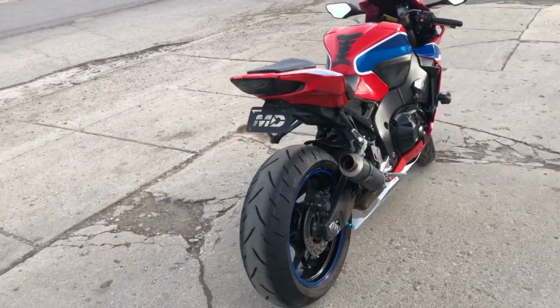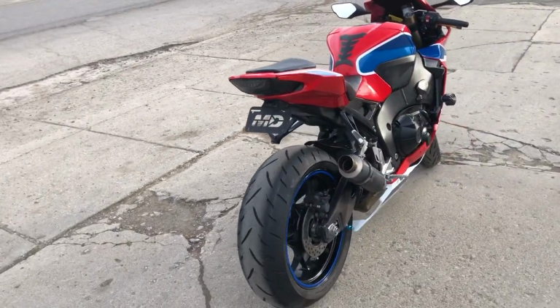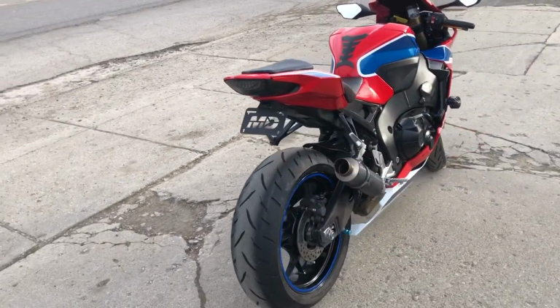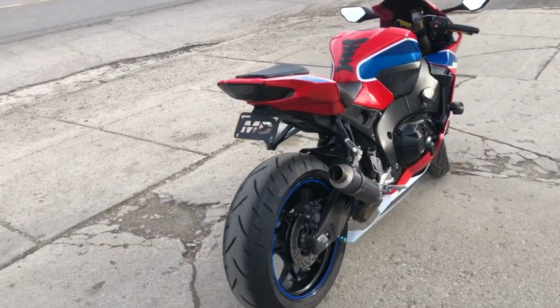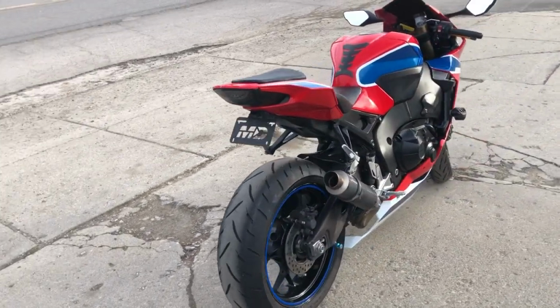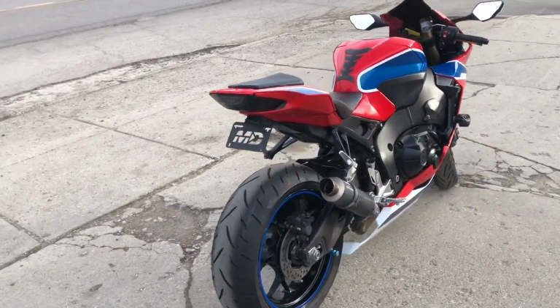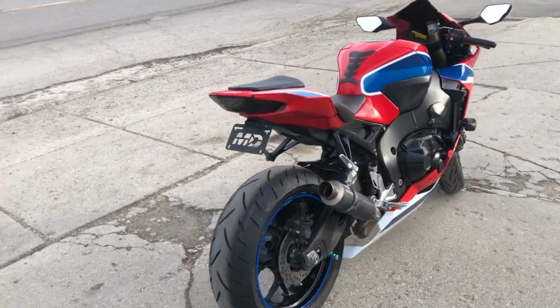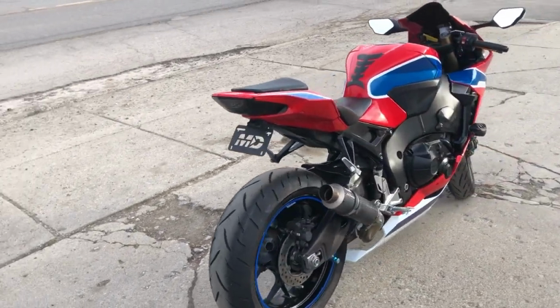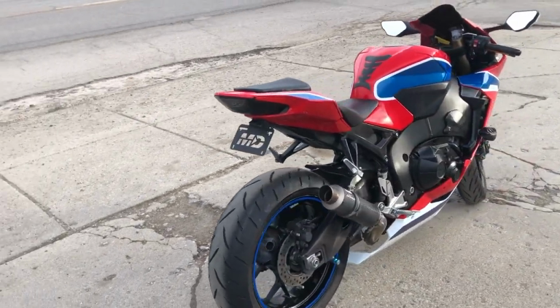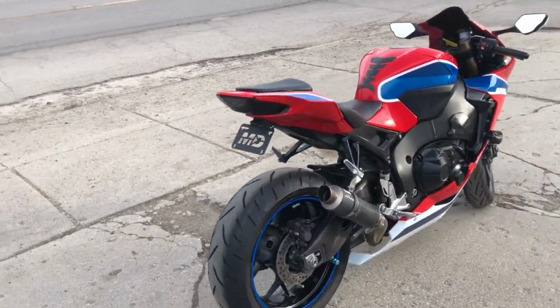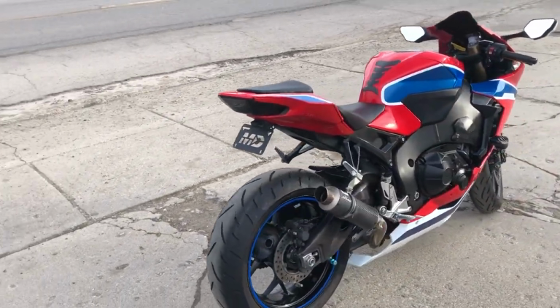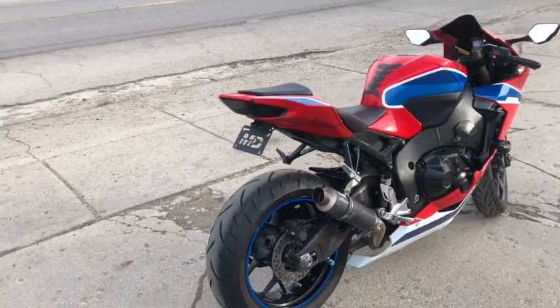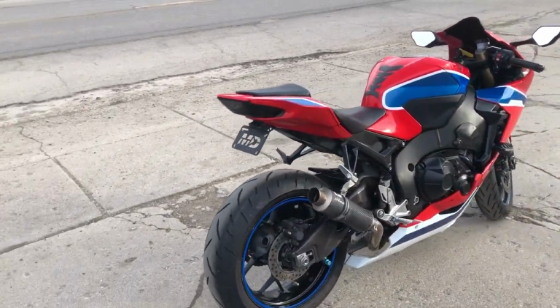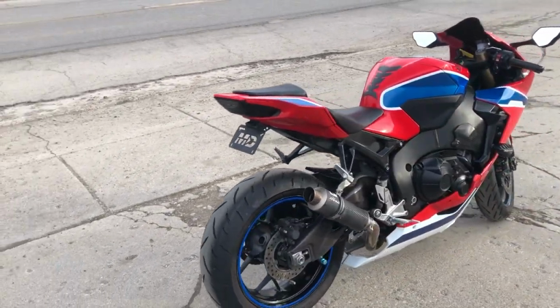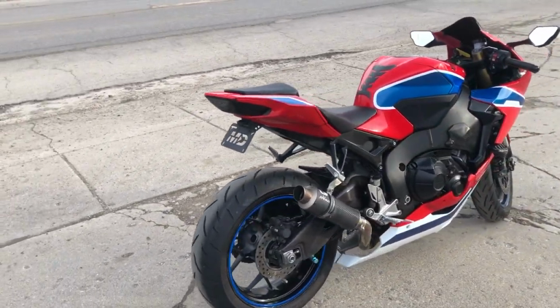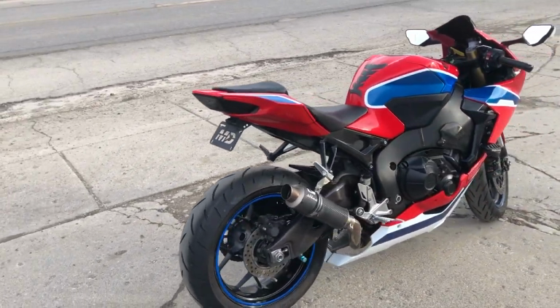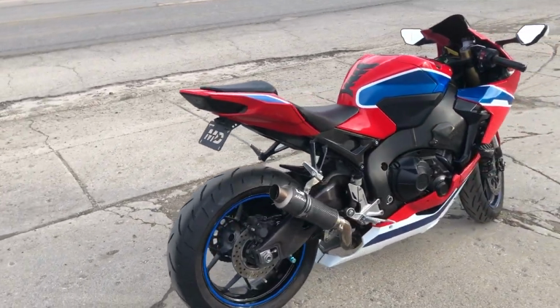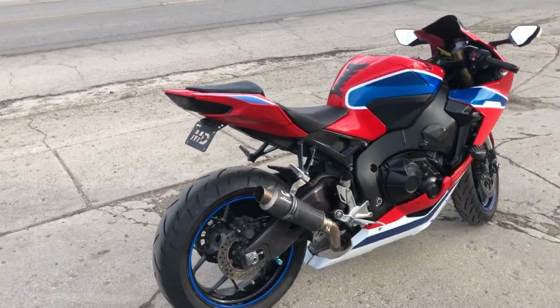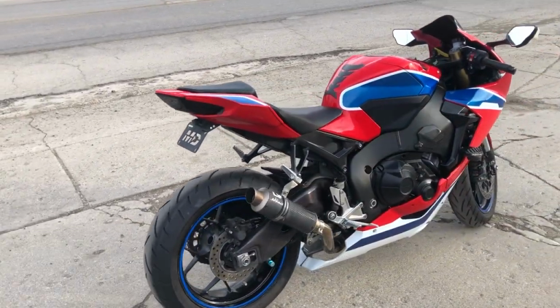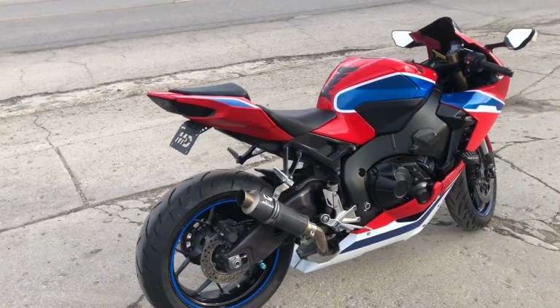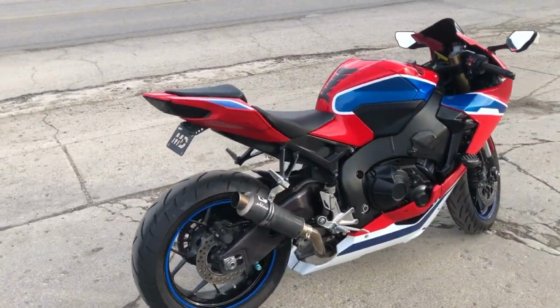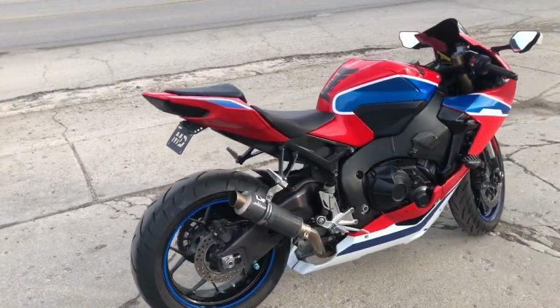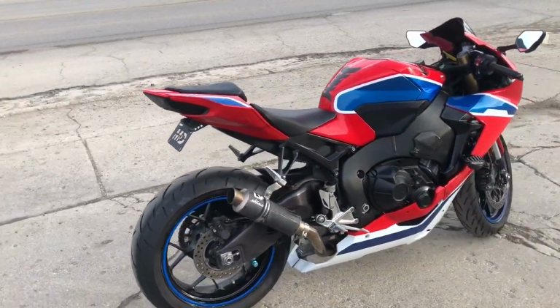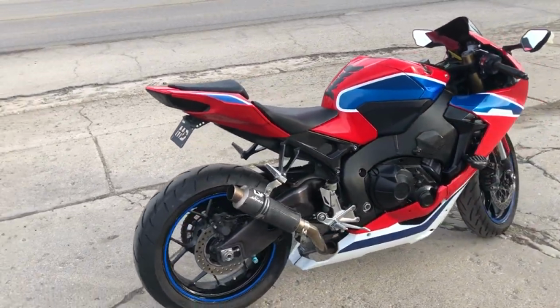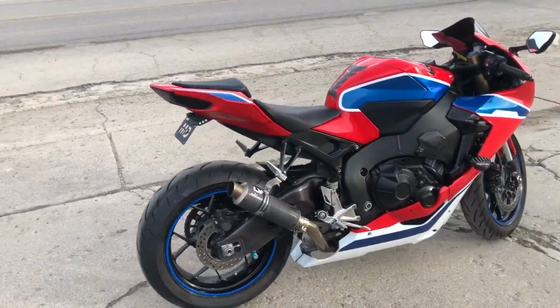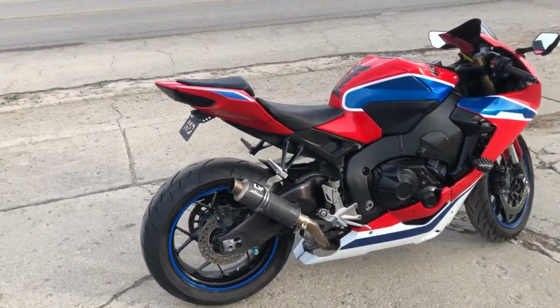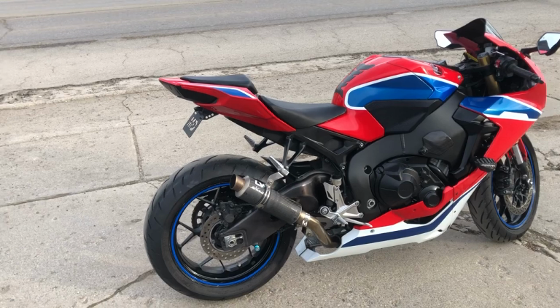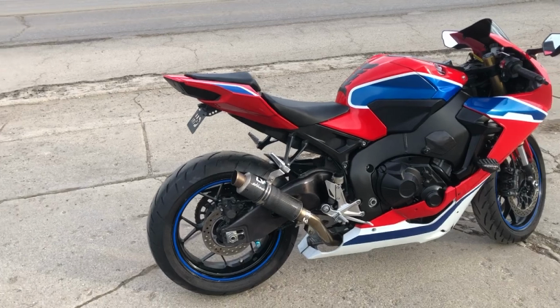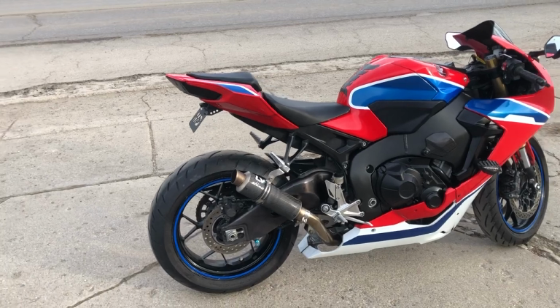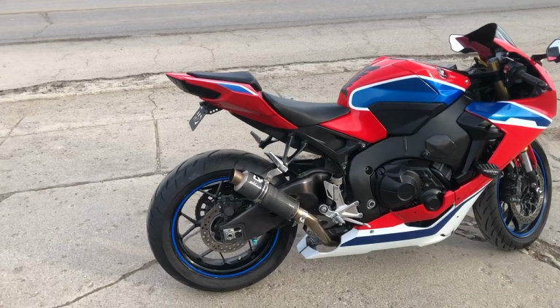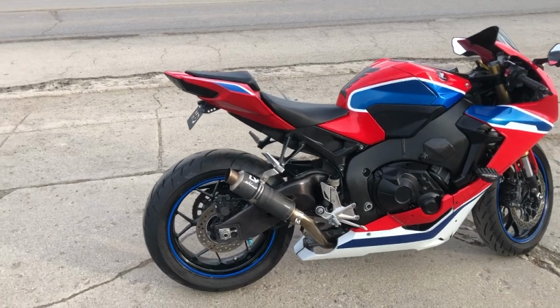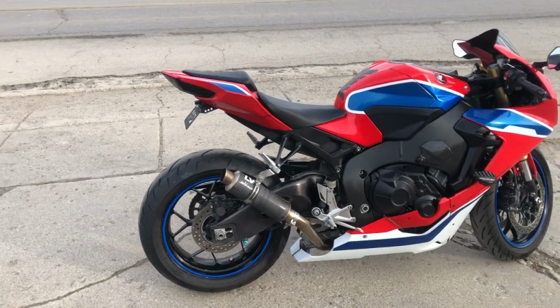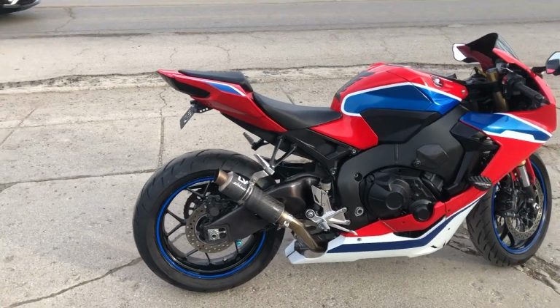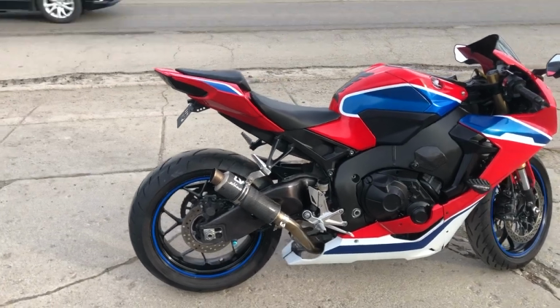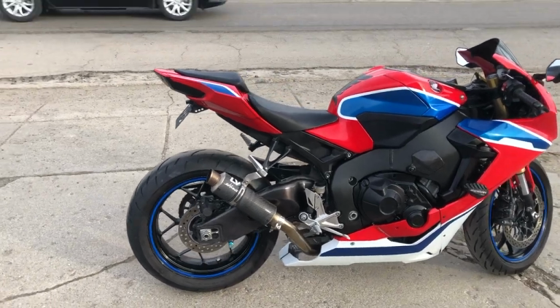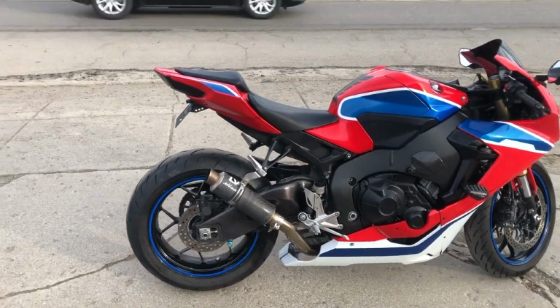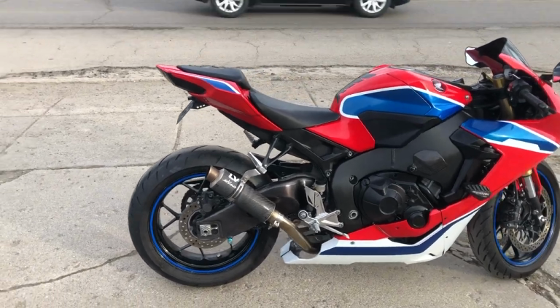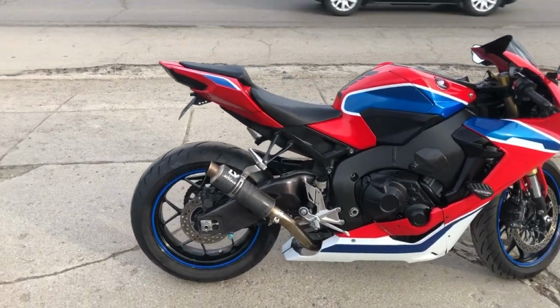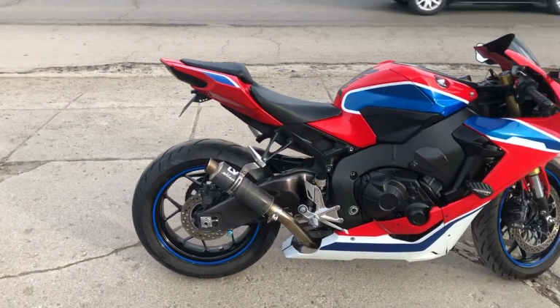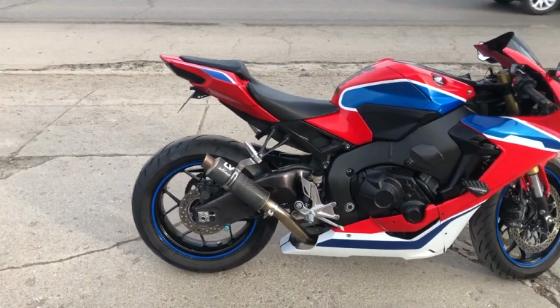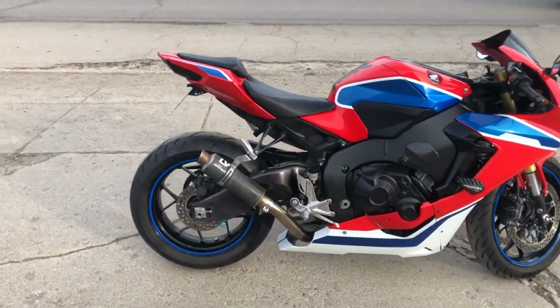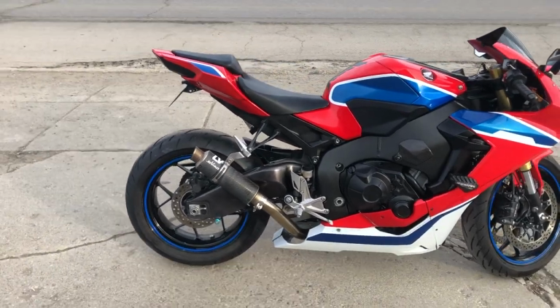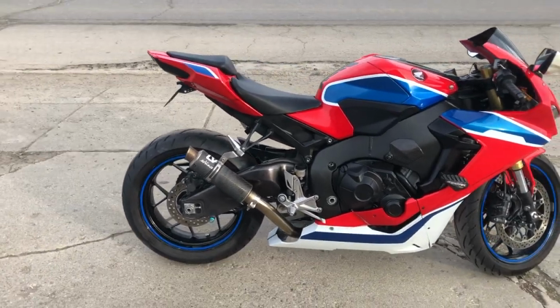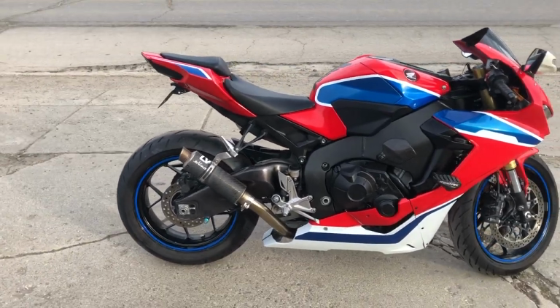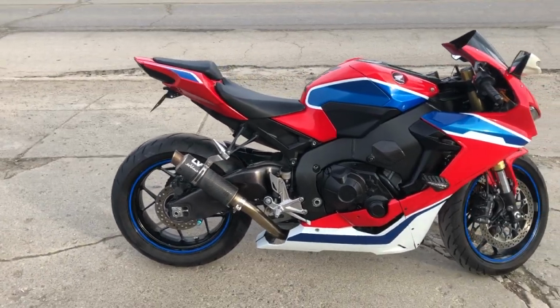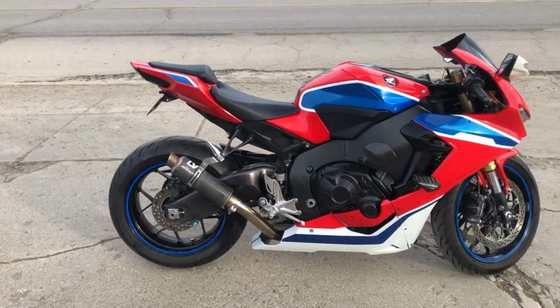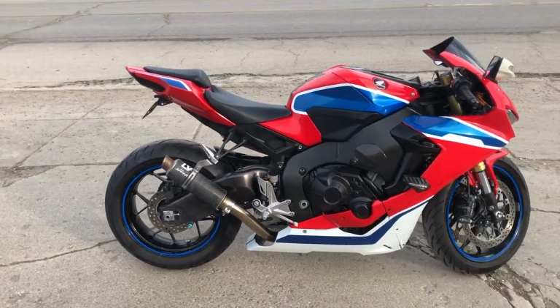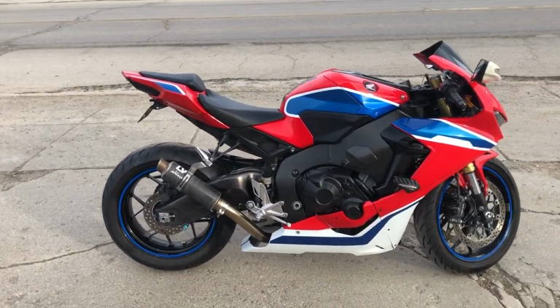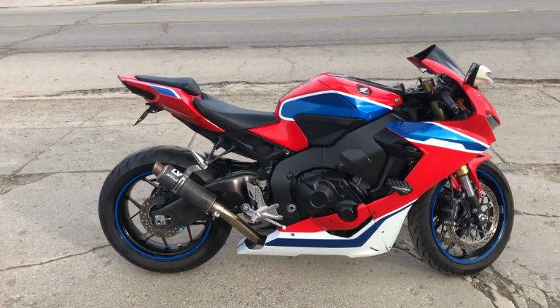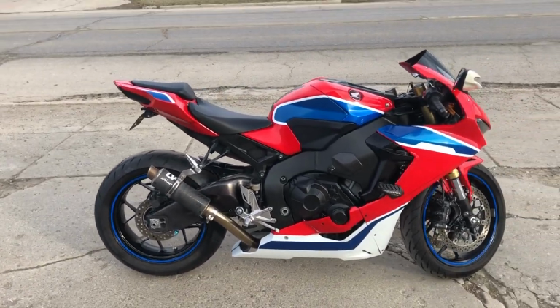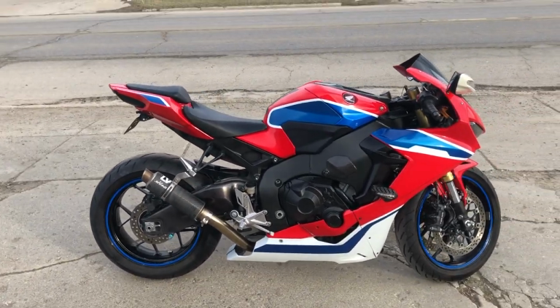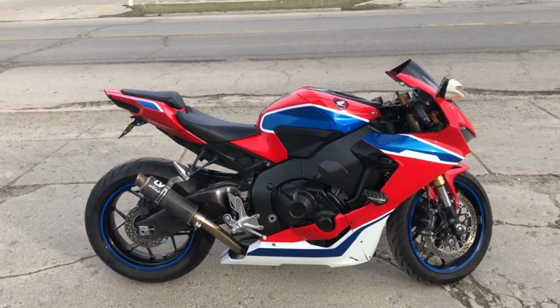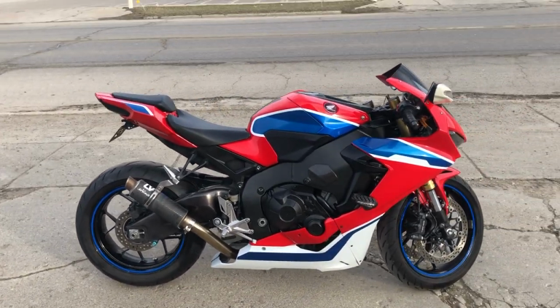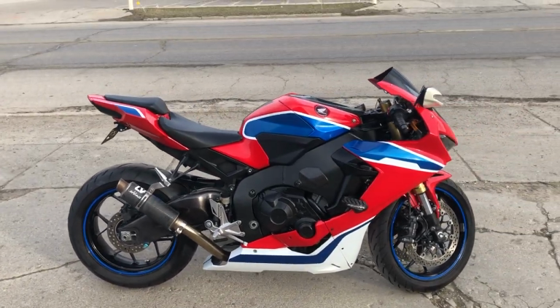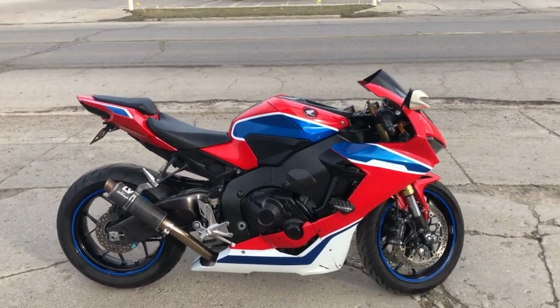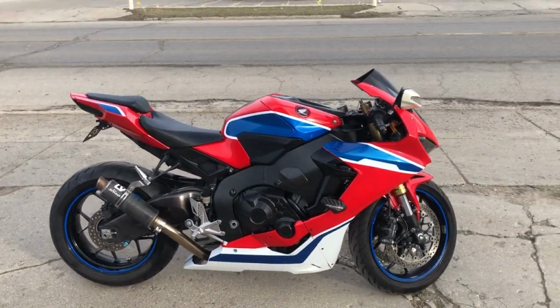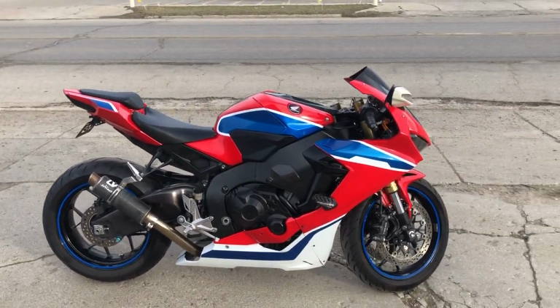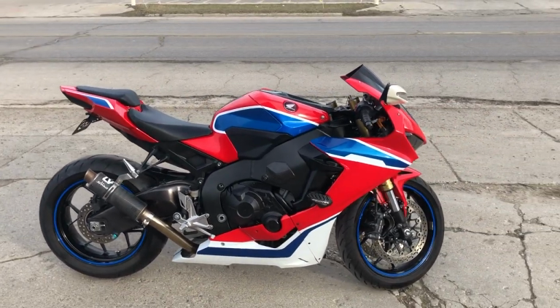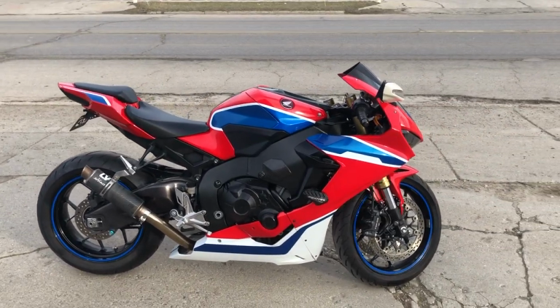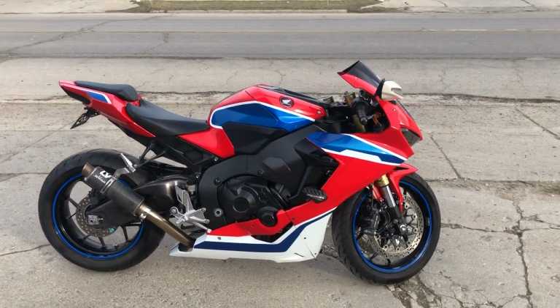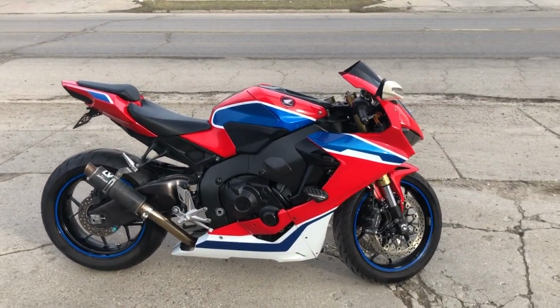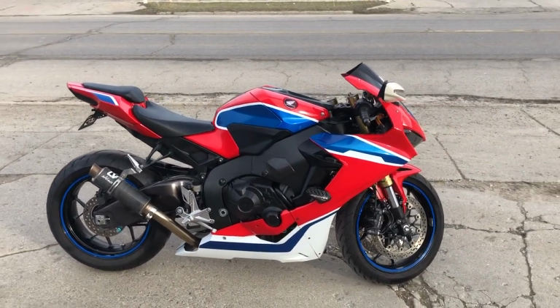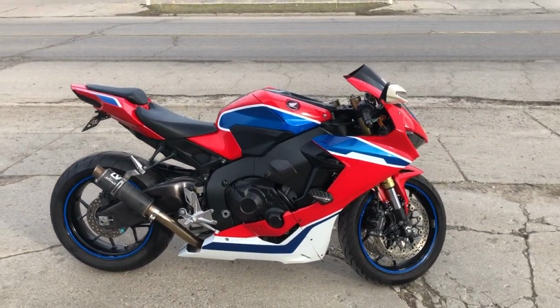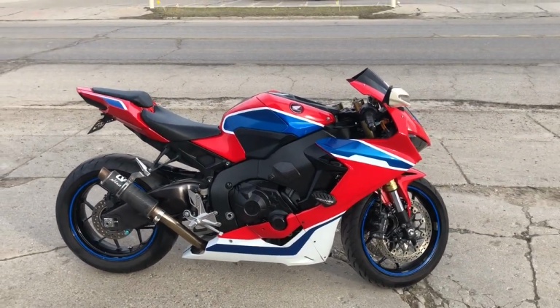It's just been serviced at the factory authorized Honda dealership, inspected, all fluids changed, and it's ready to ride.